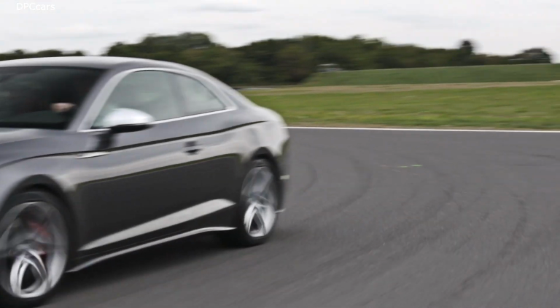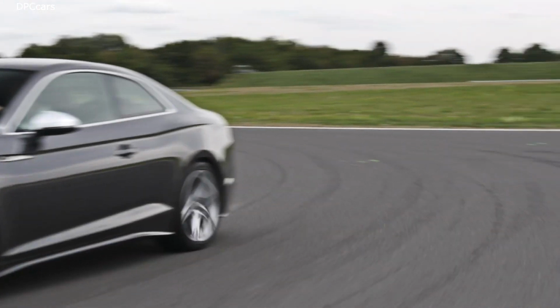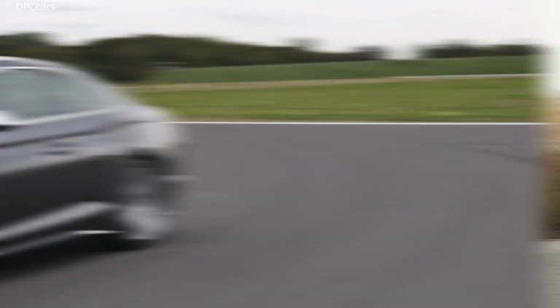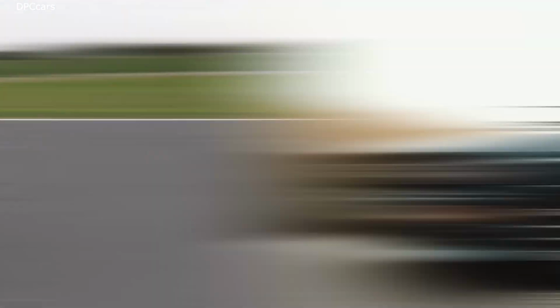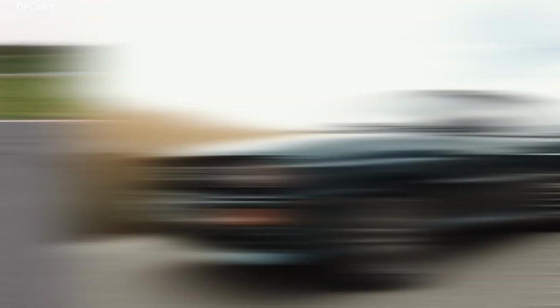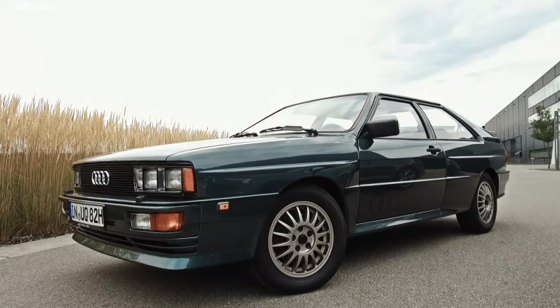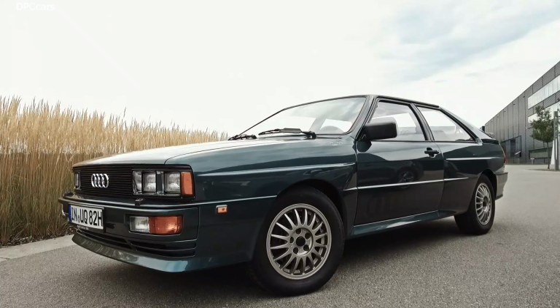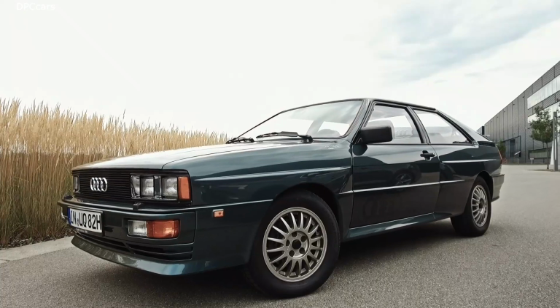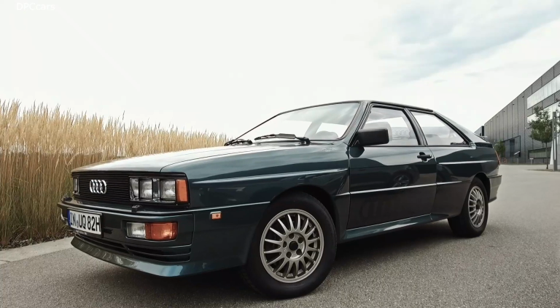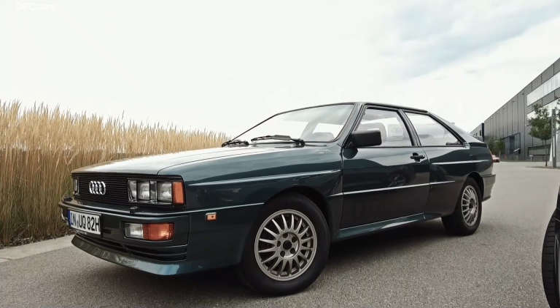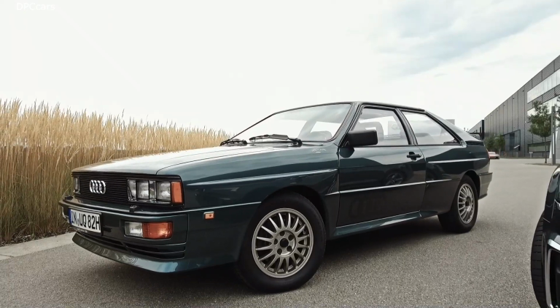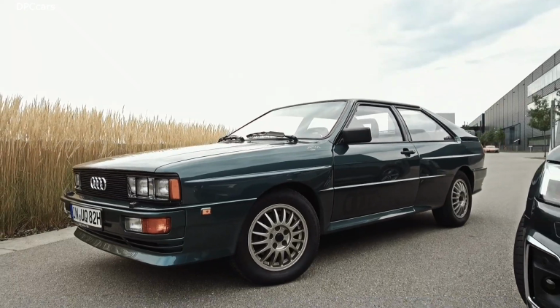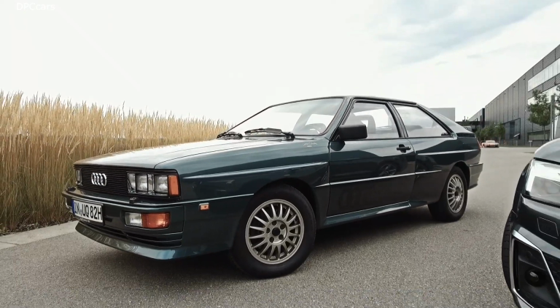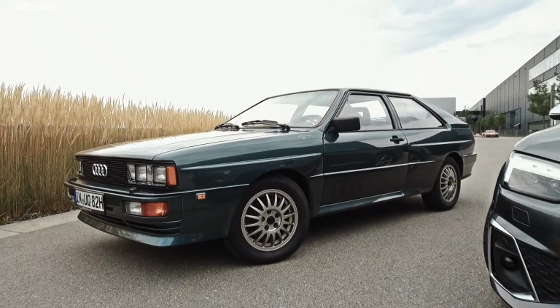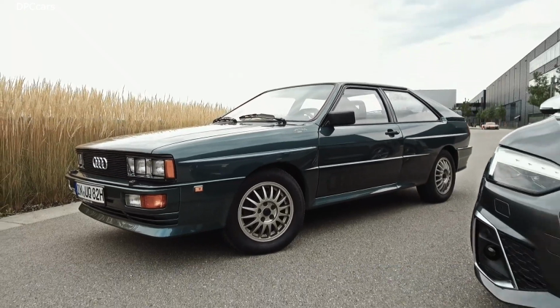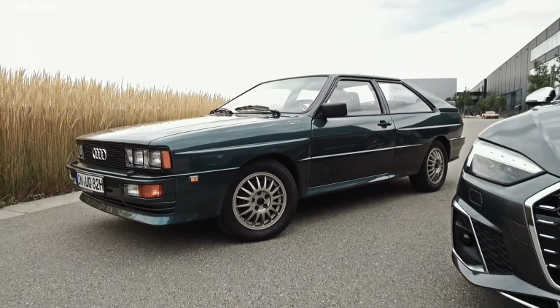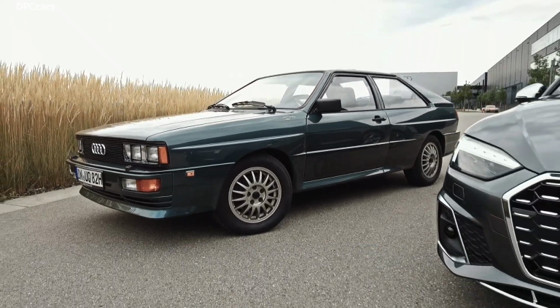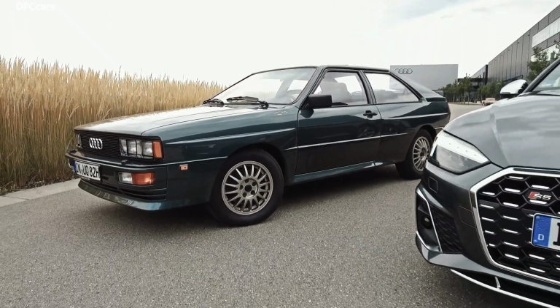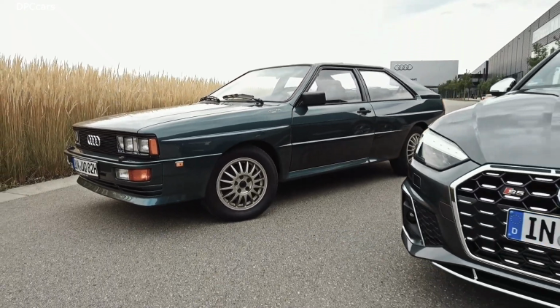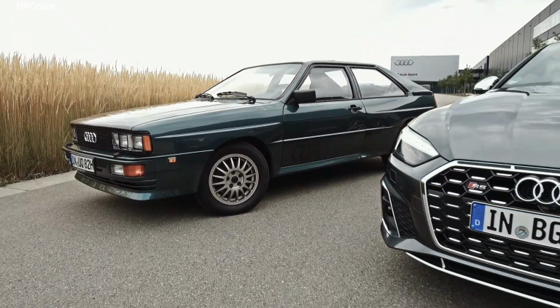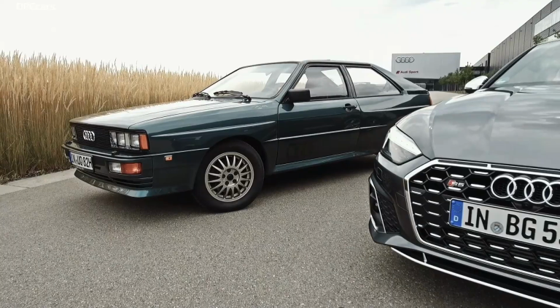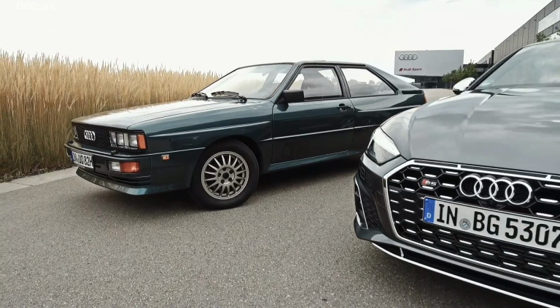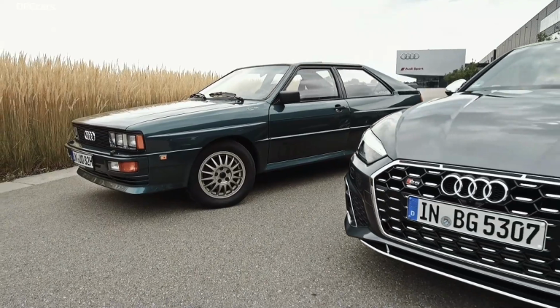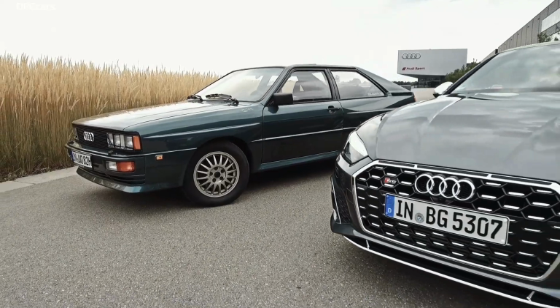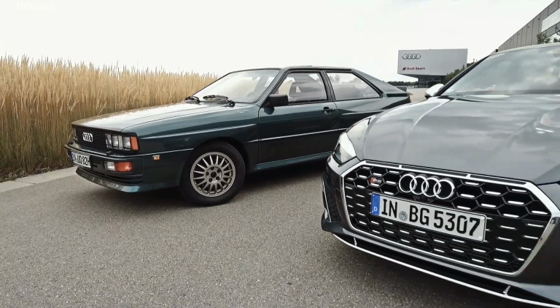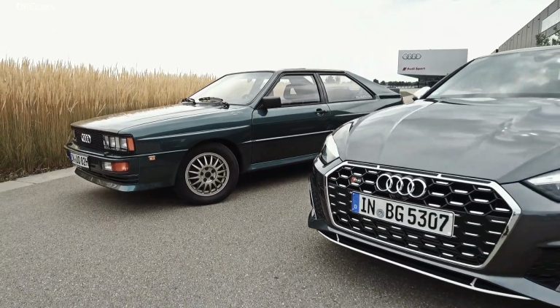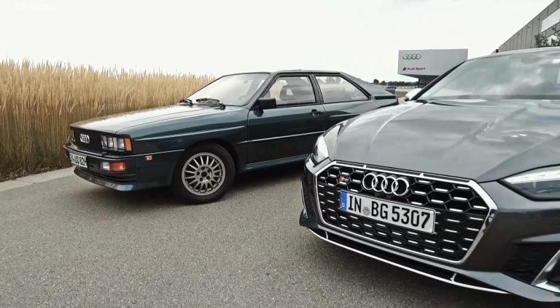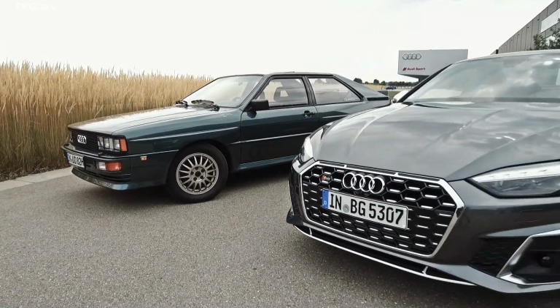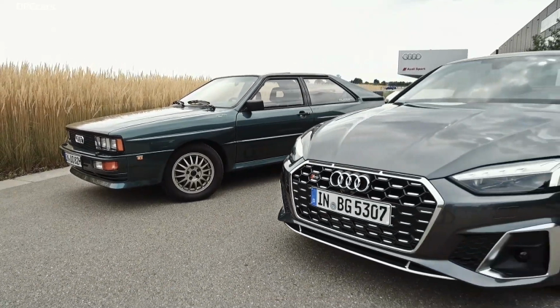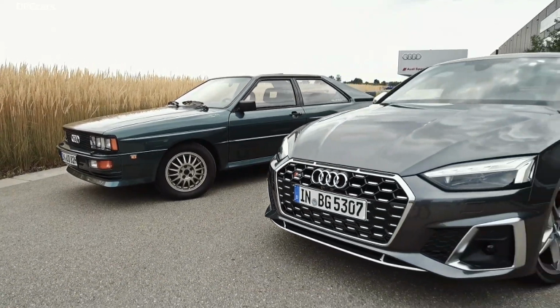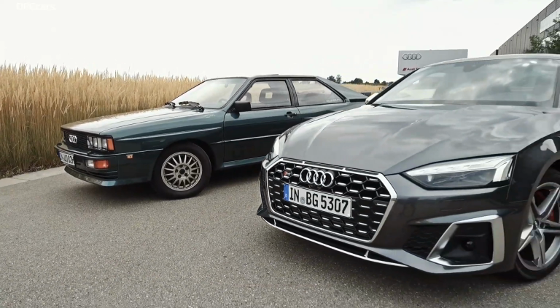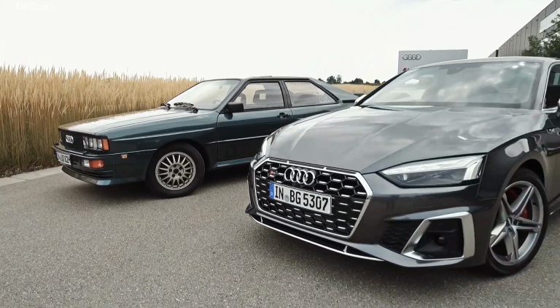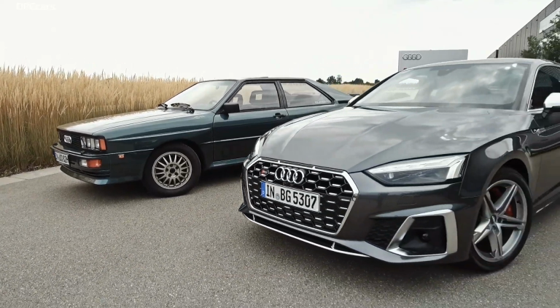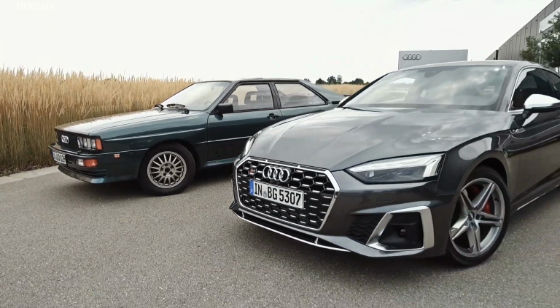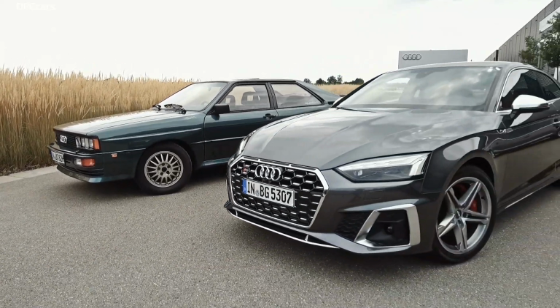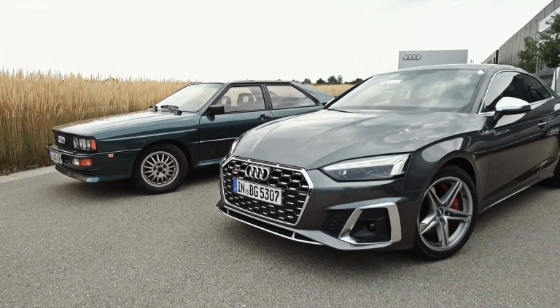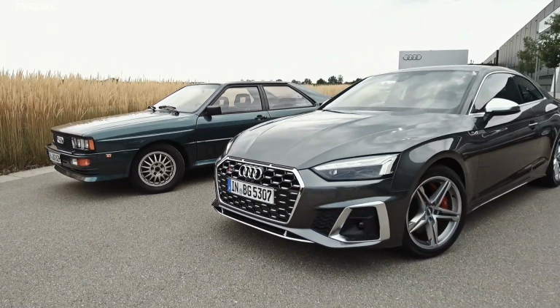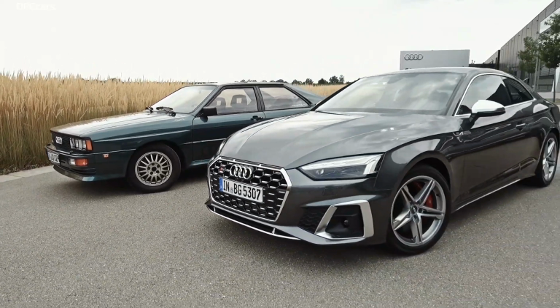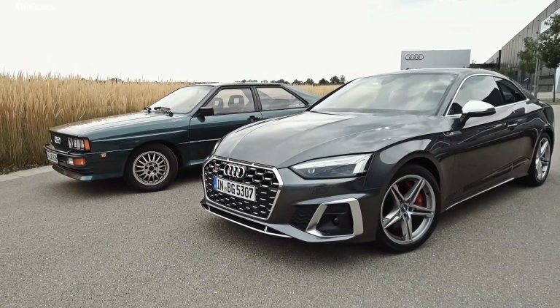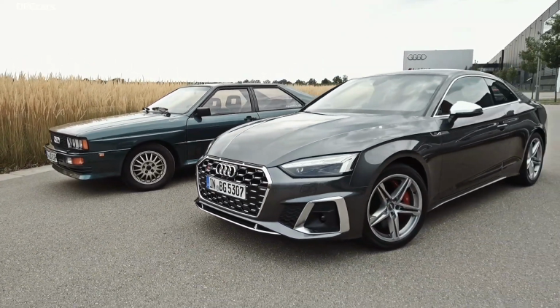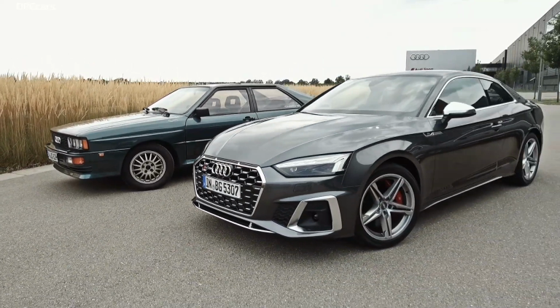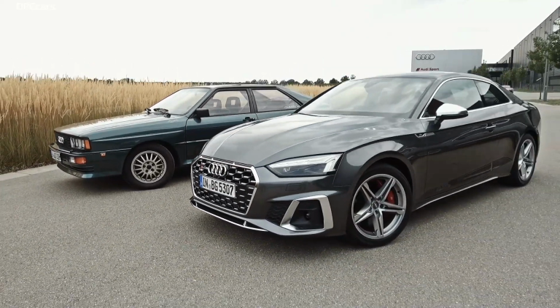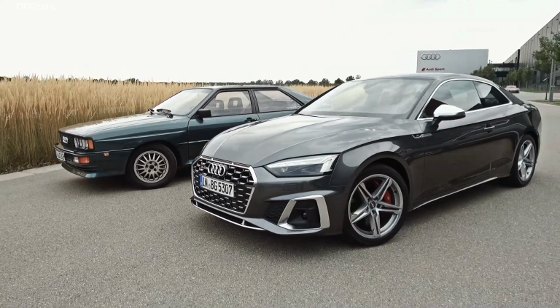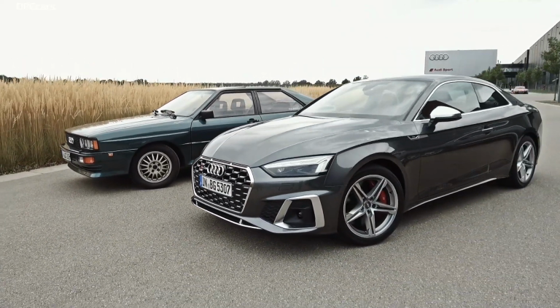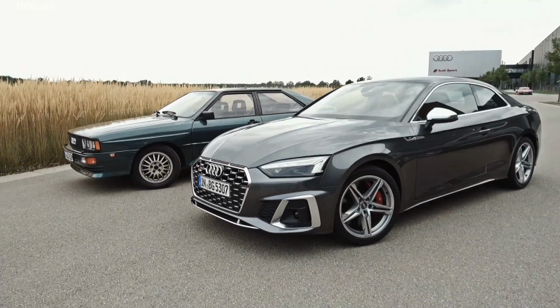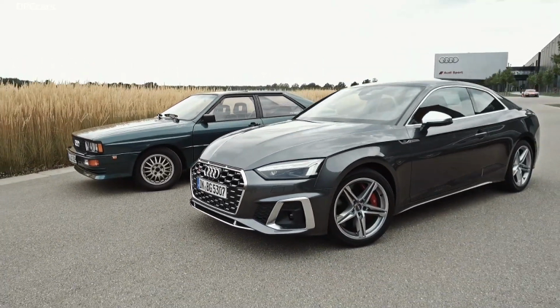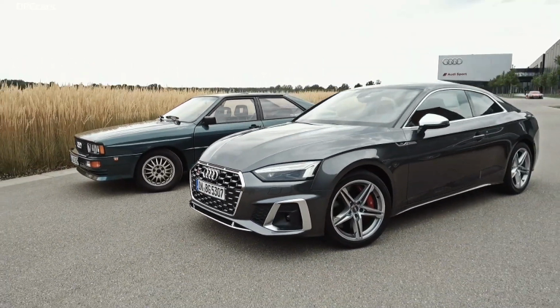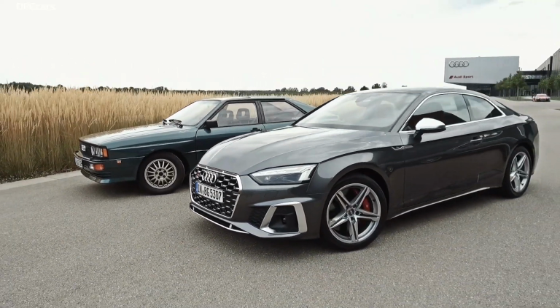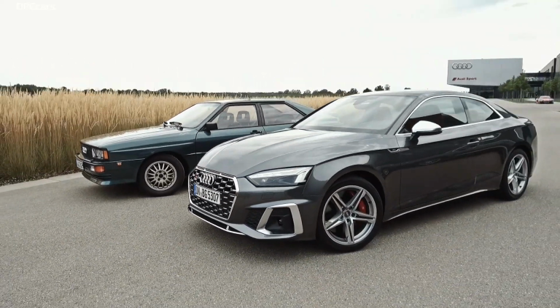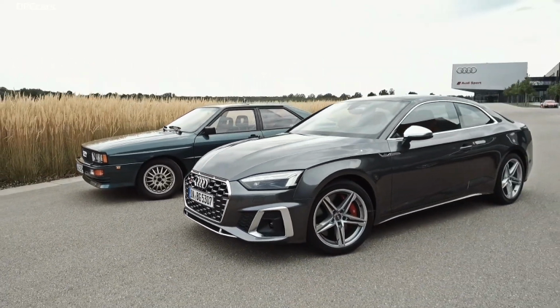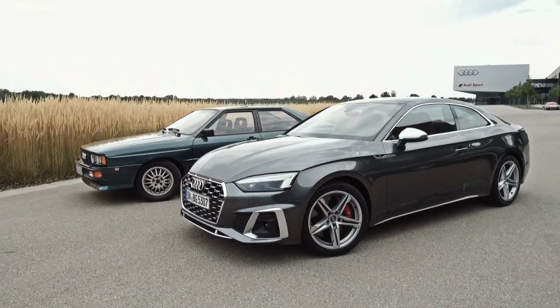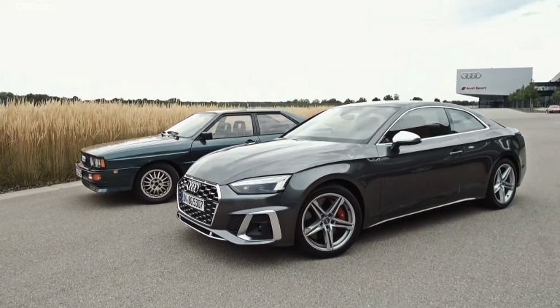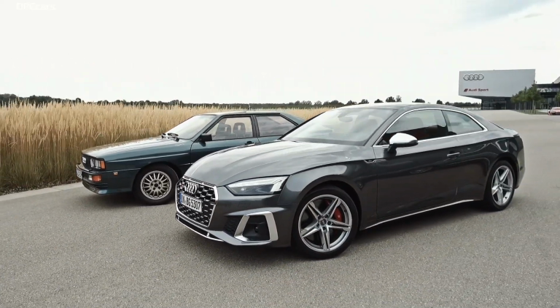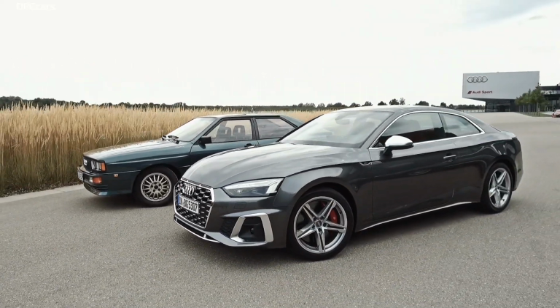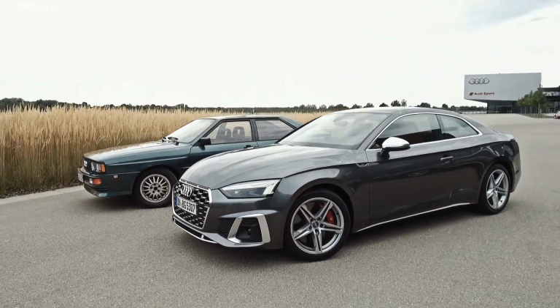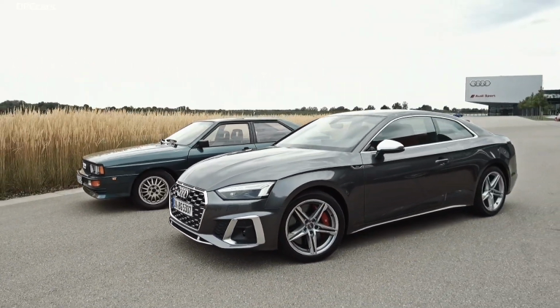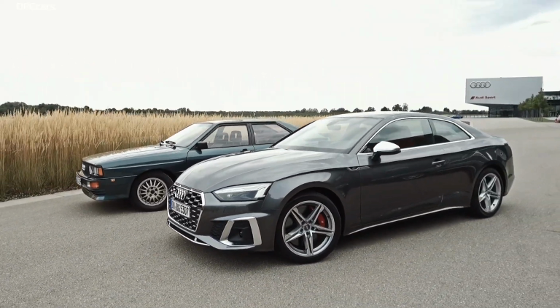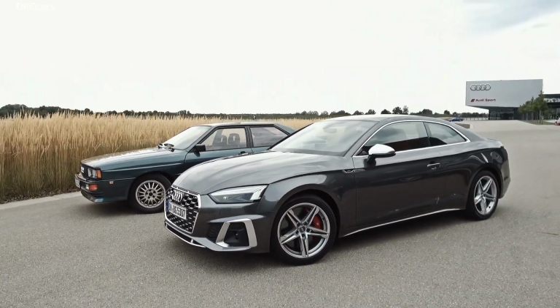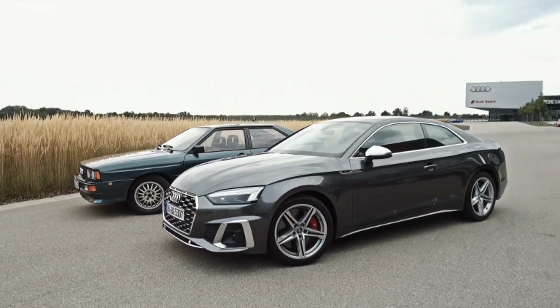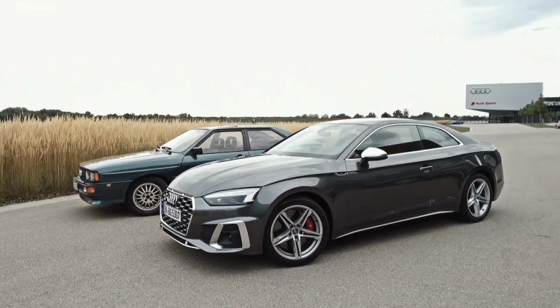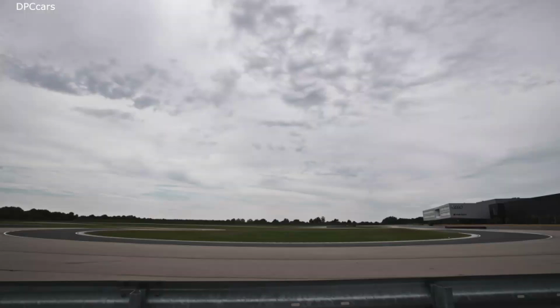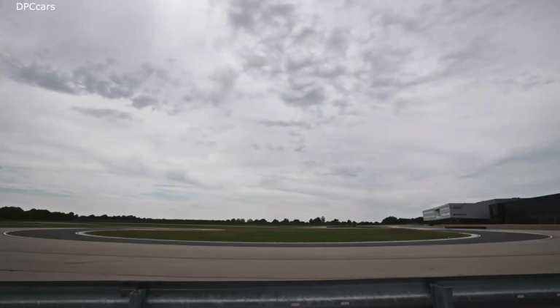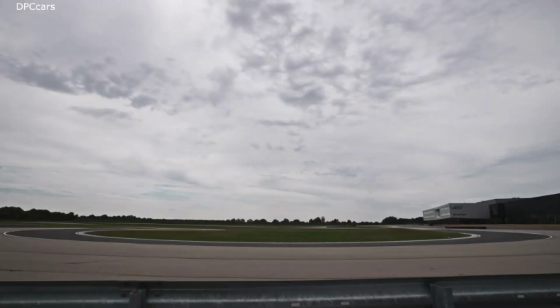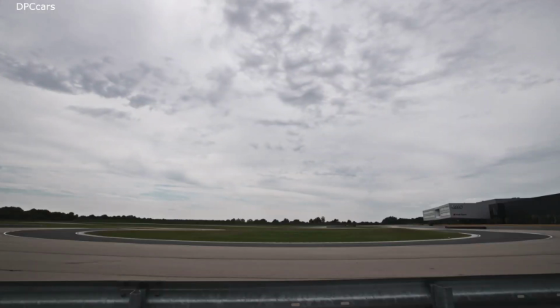40 years of successful all-wheel drive development, from the original Quattro to the present day.